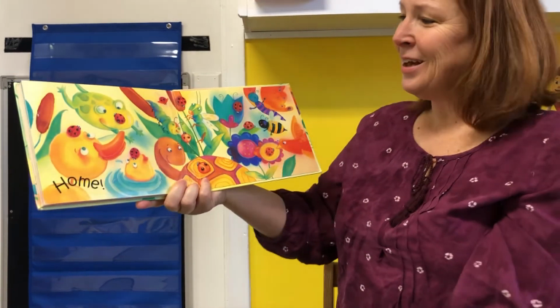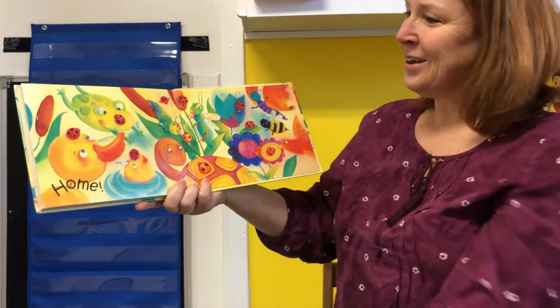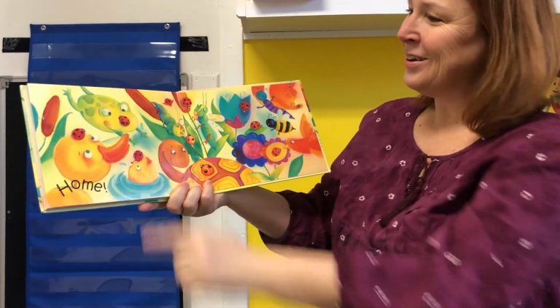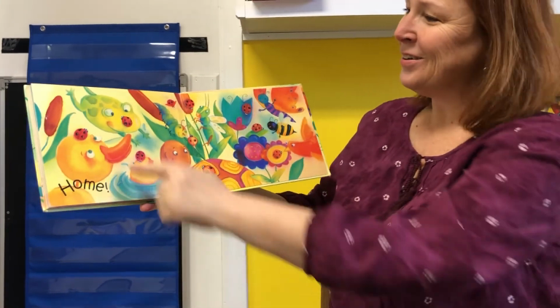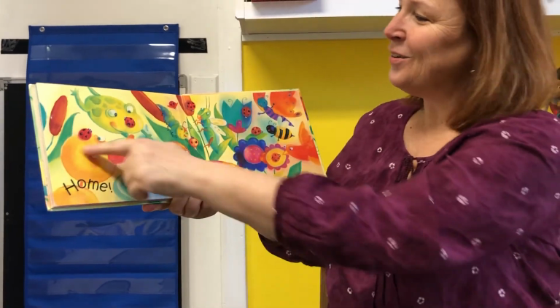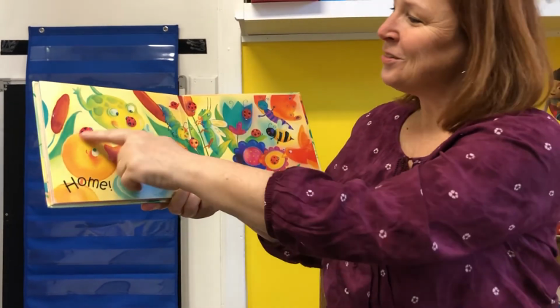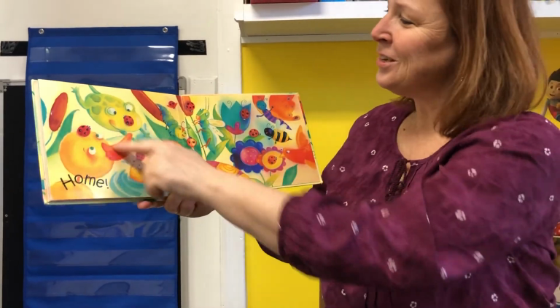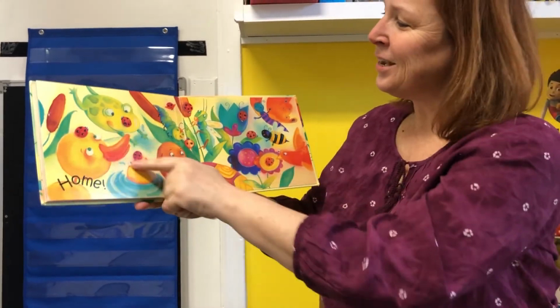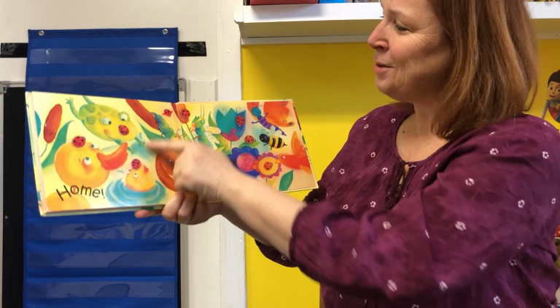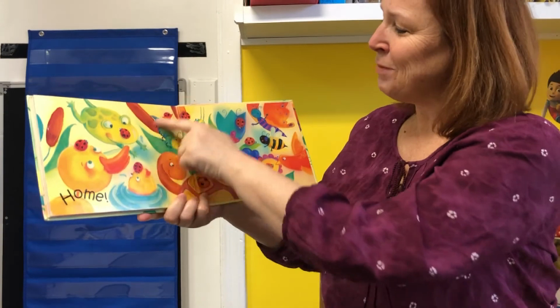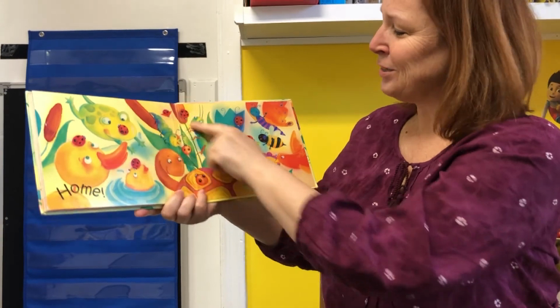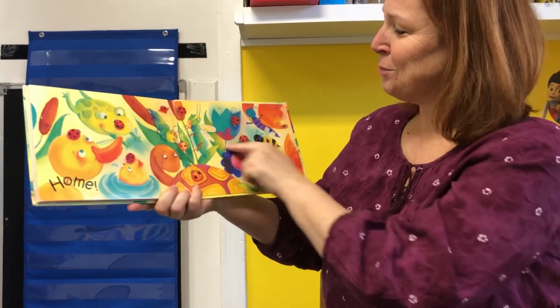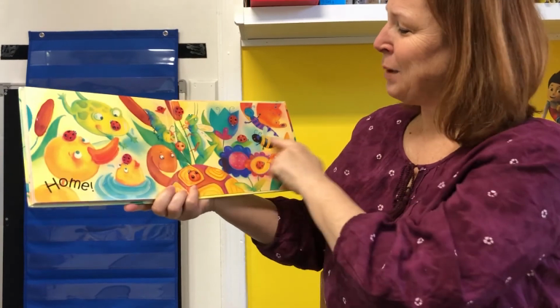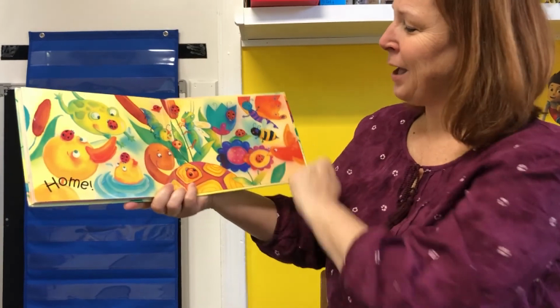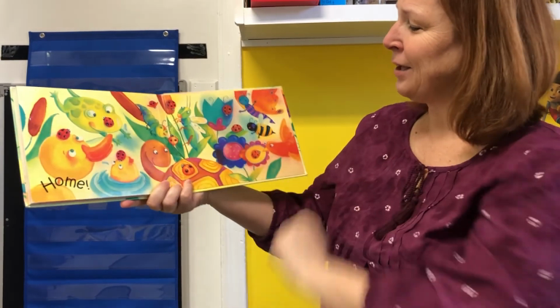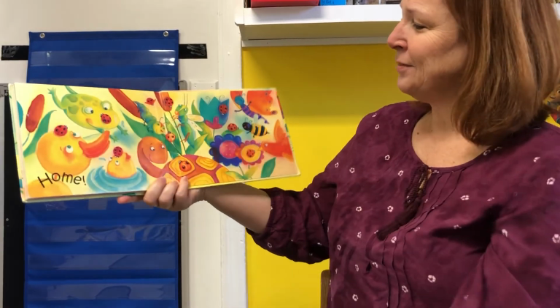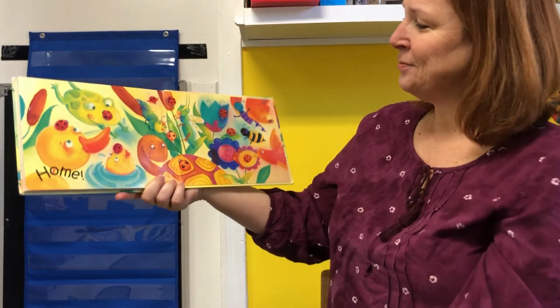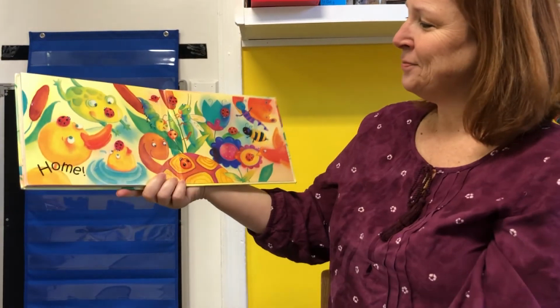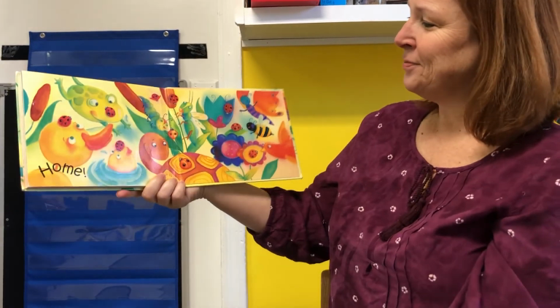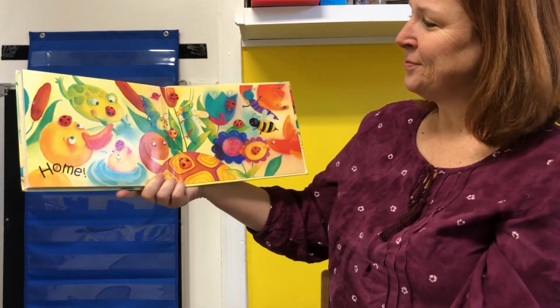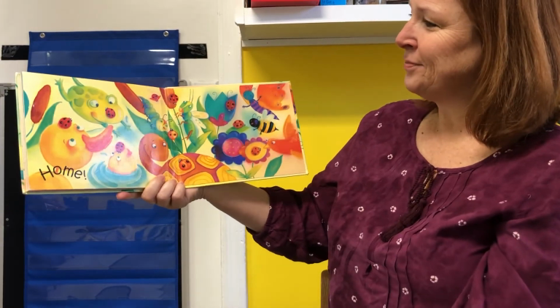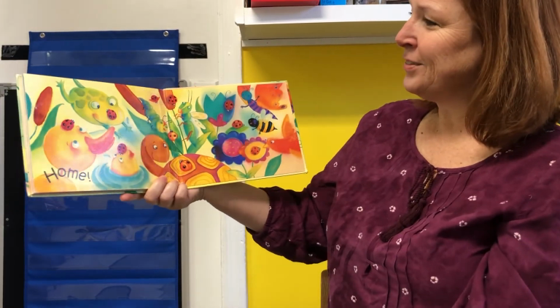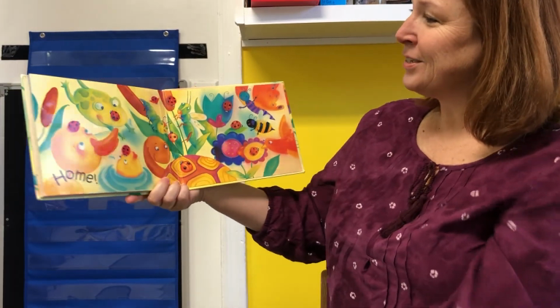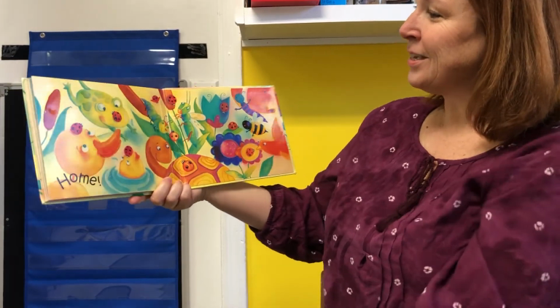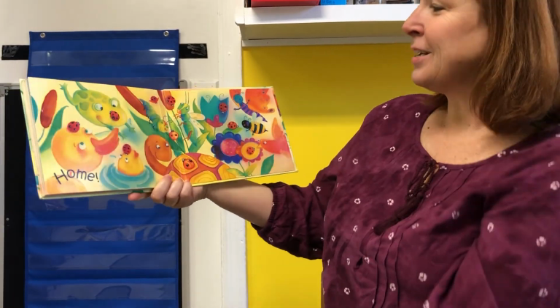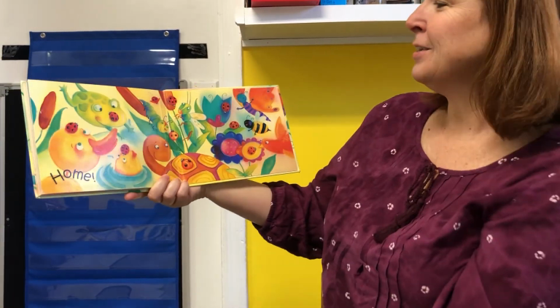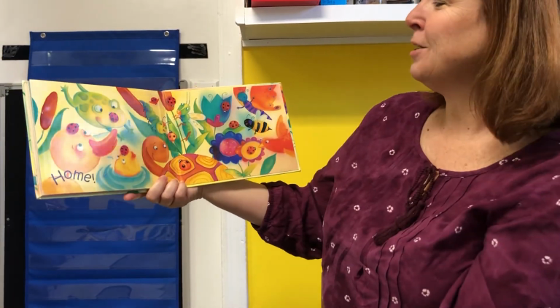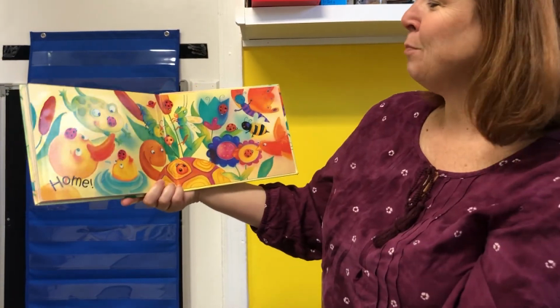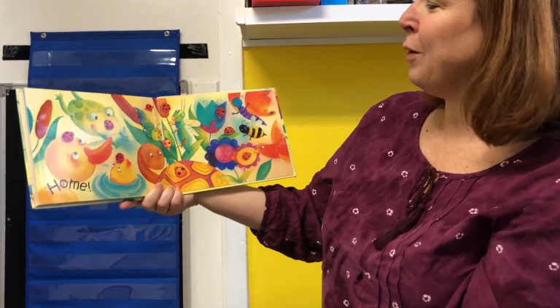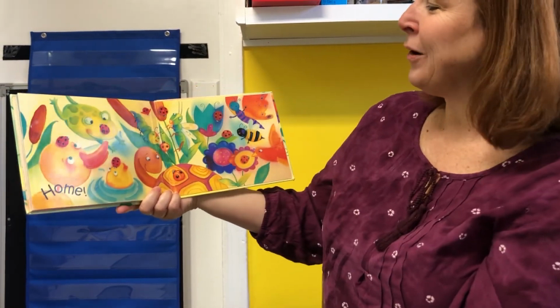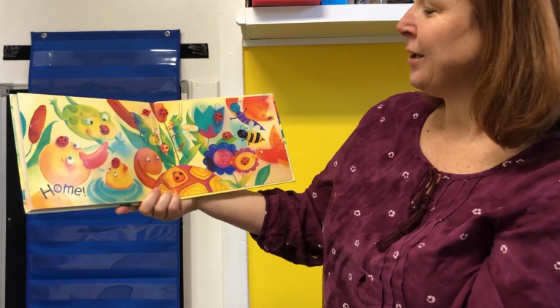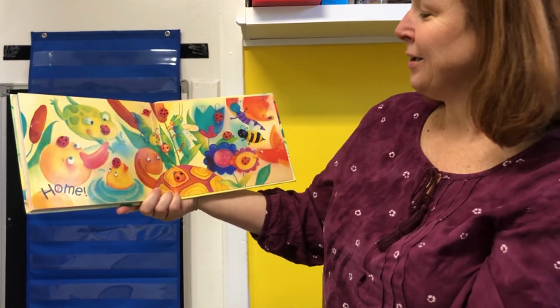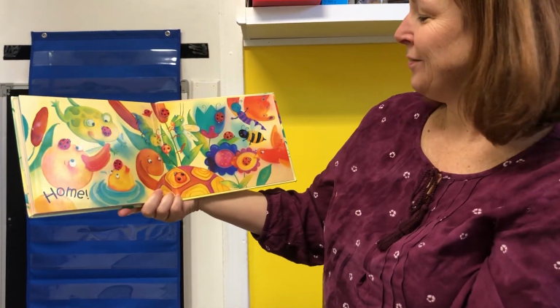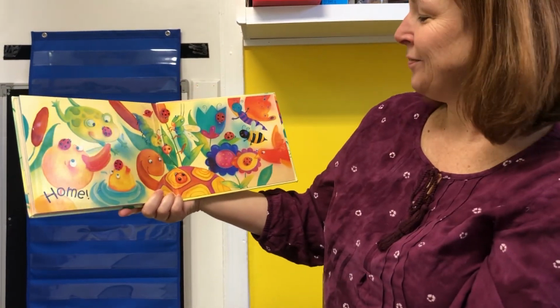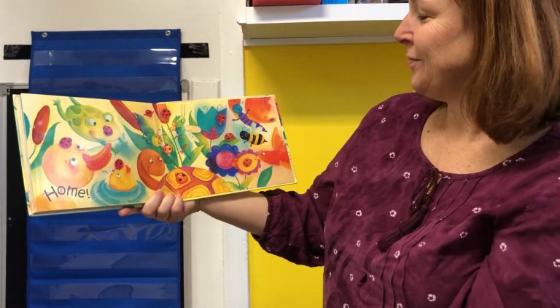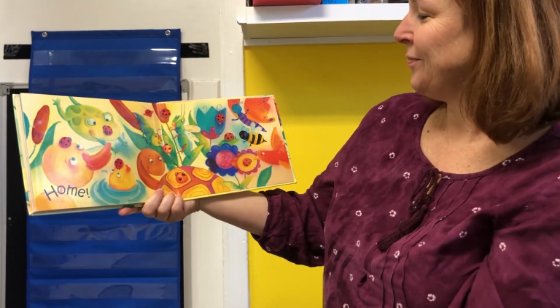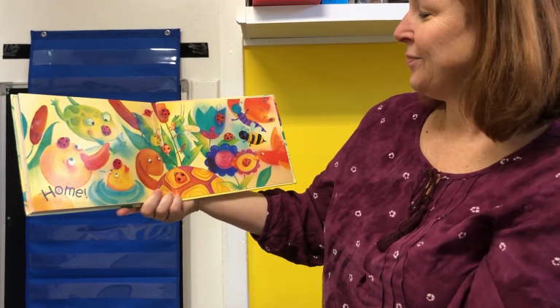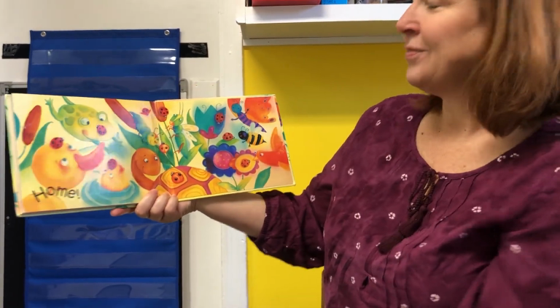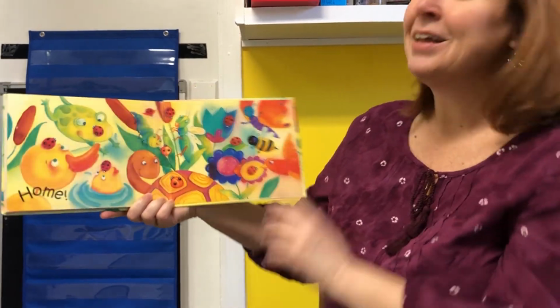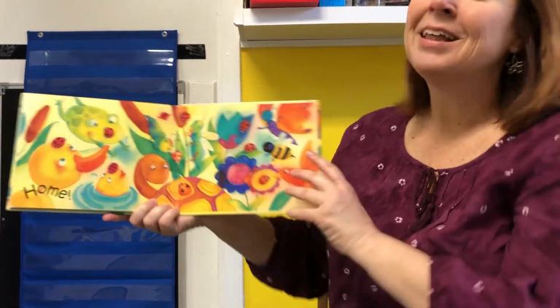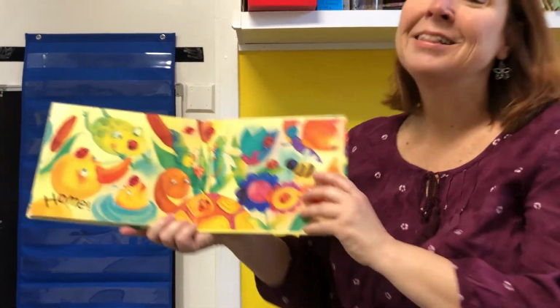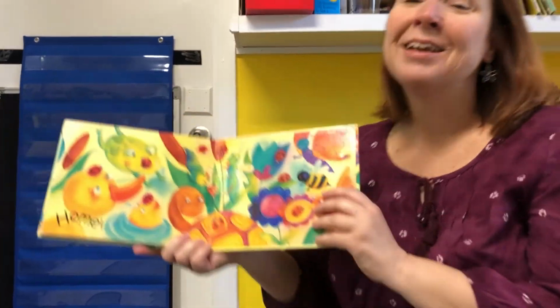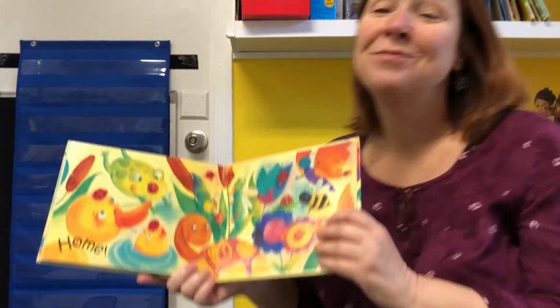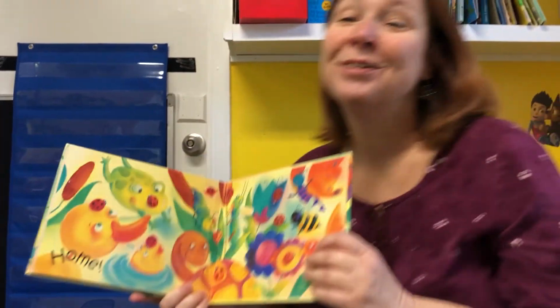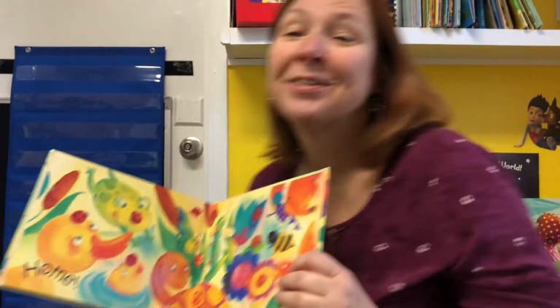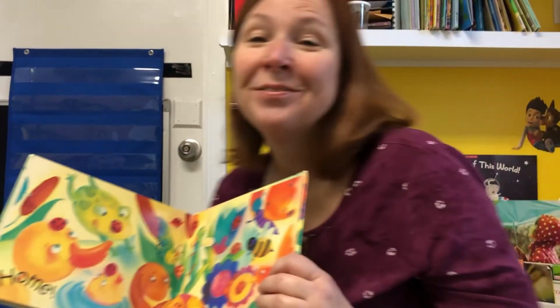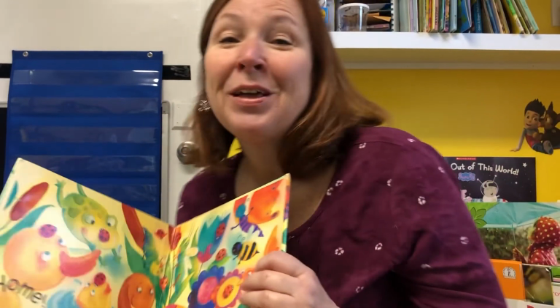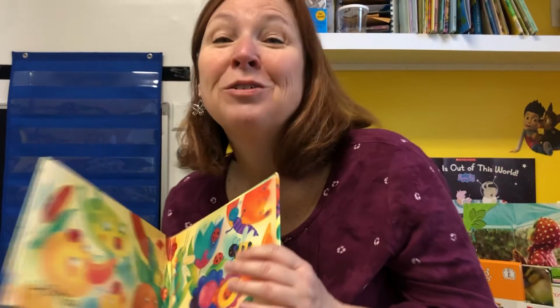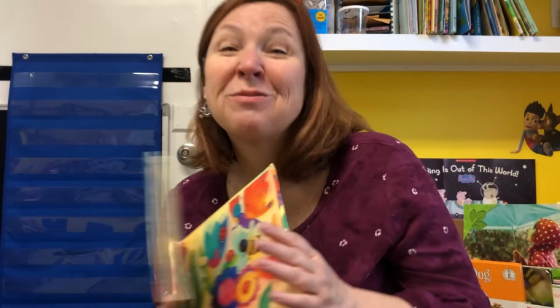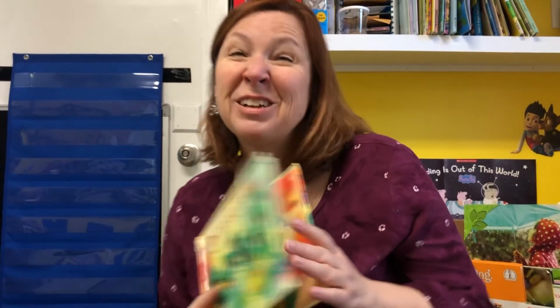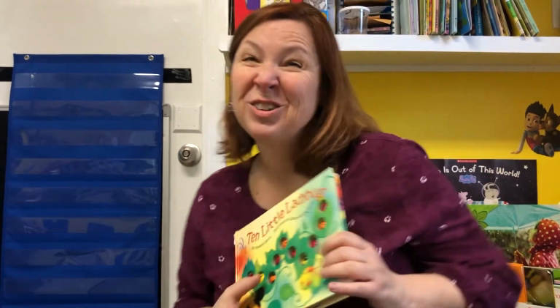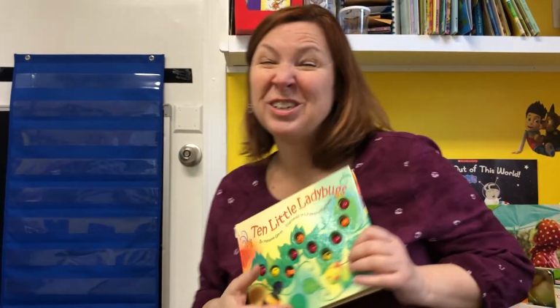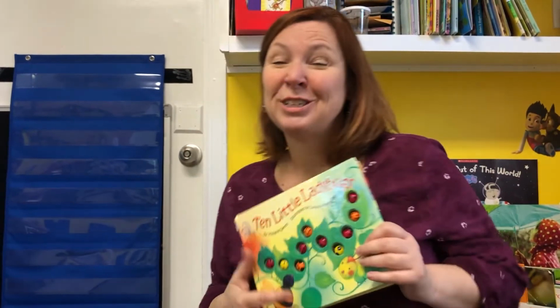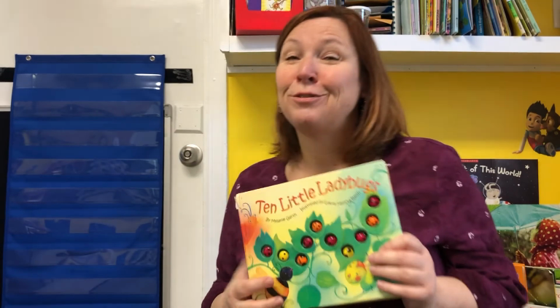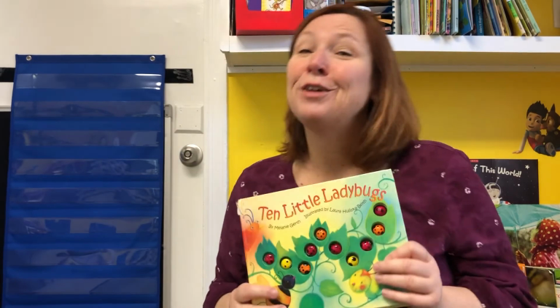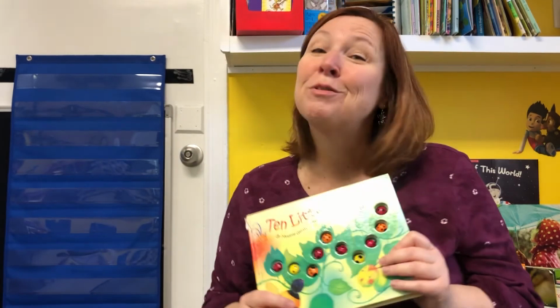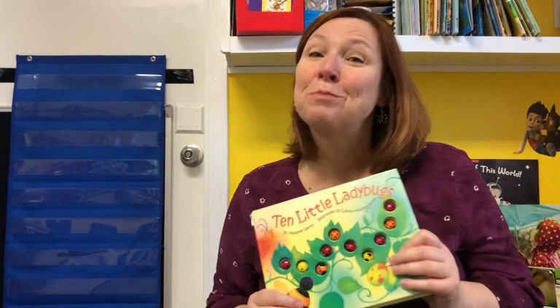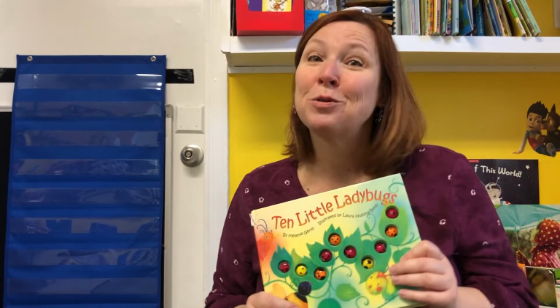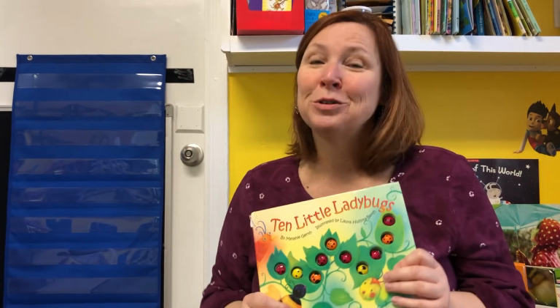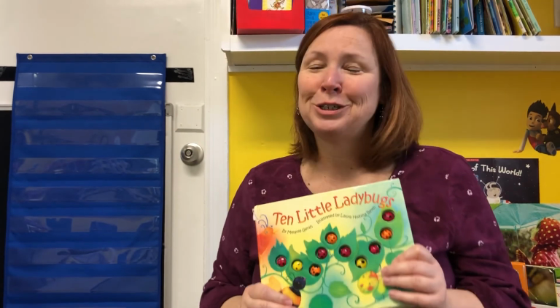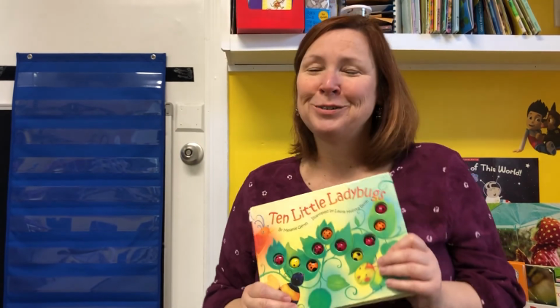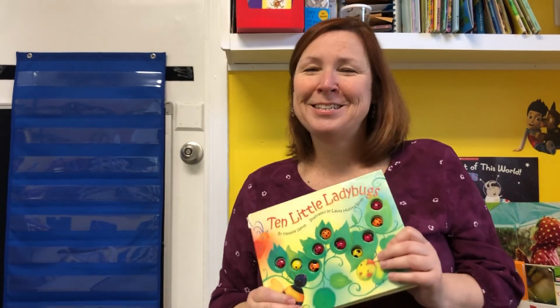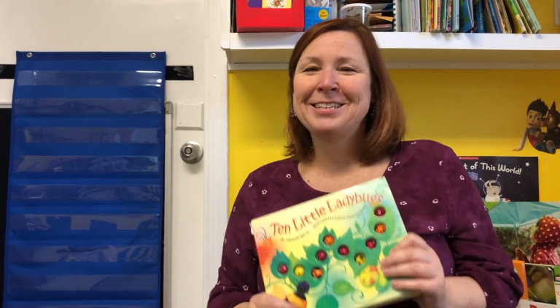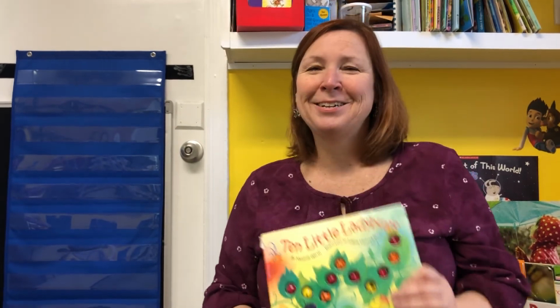Look! All the ladybugs are back. Looks like a little party. I like that book. That was my daughter's favorite book when she was little.